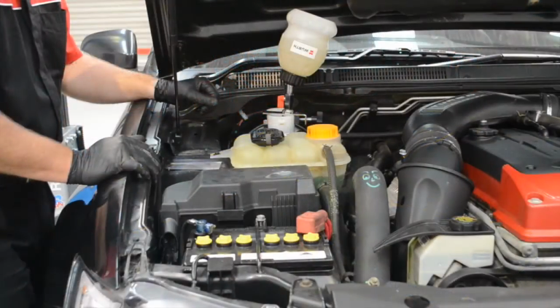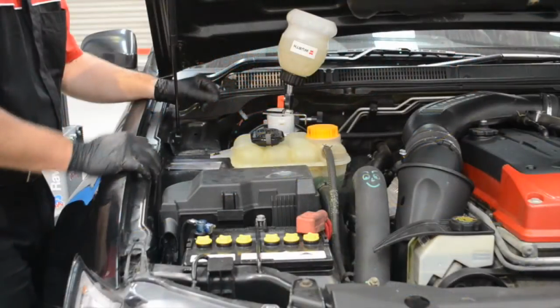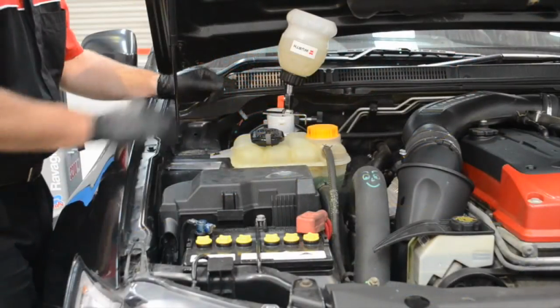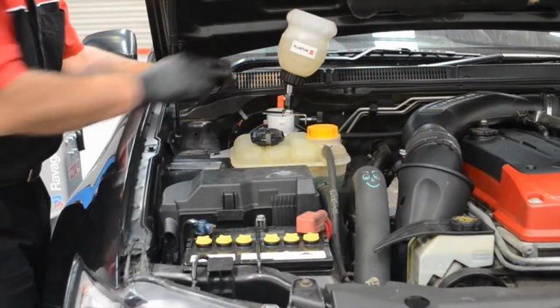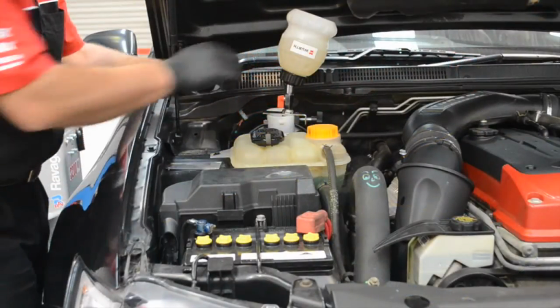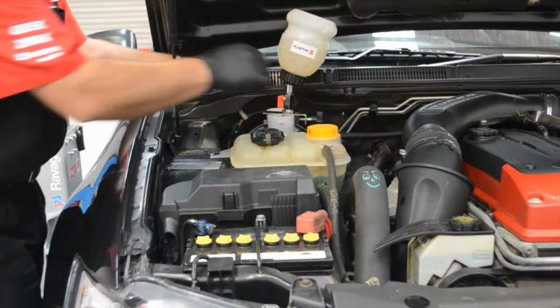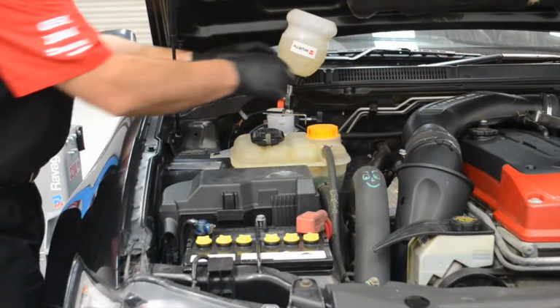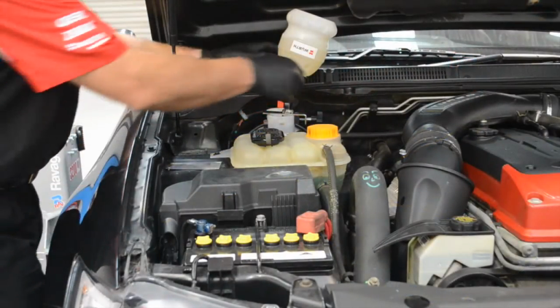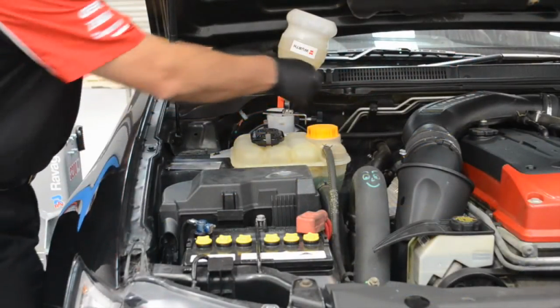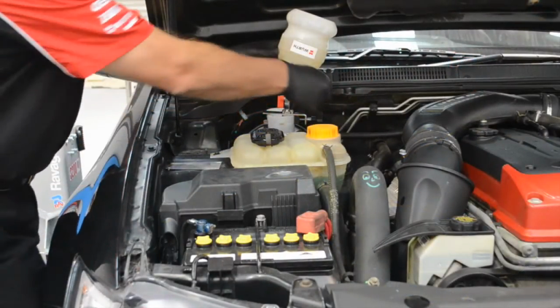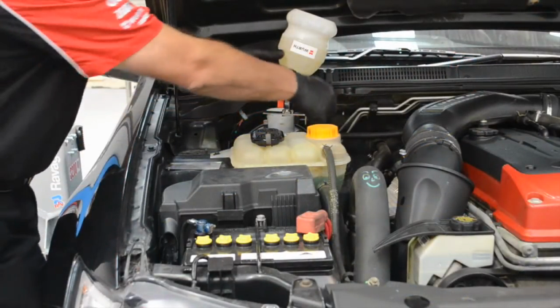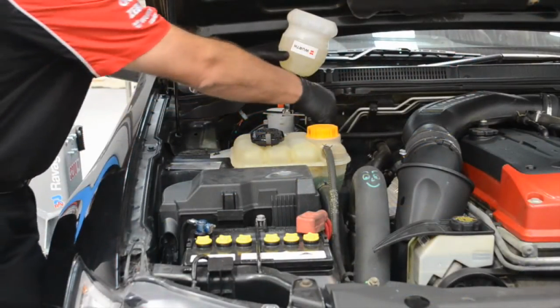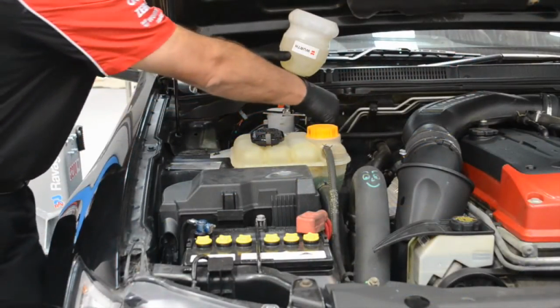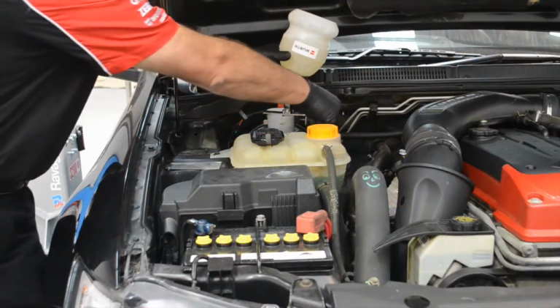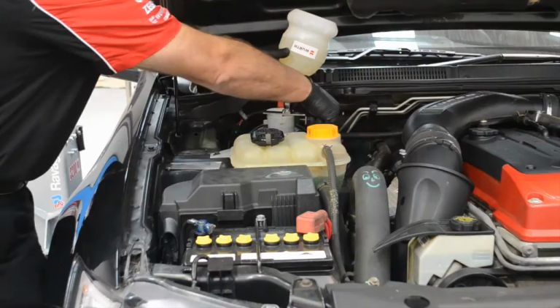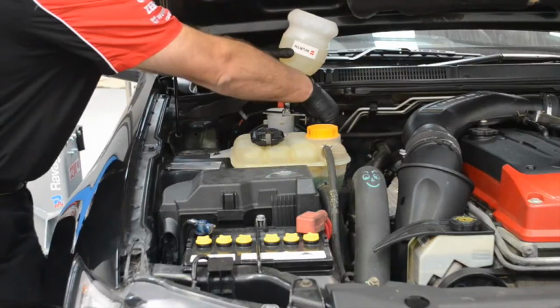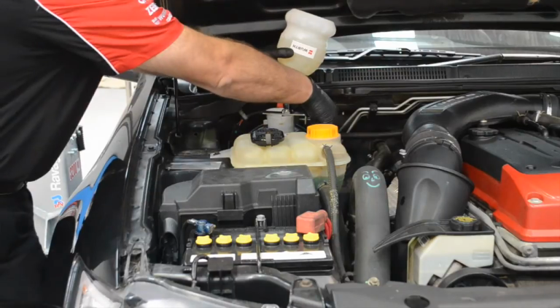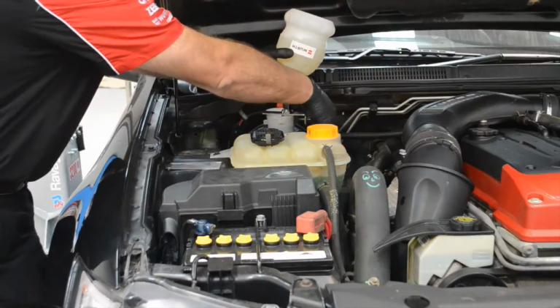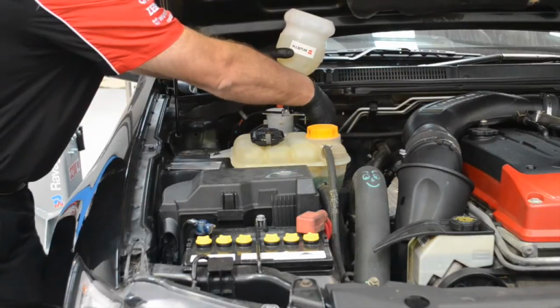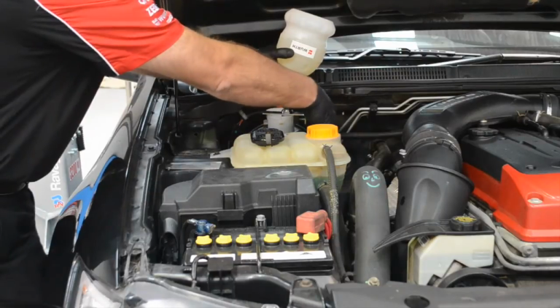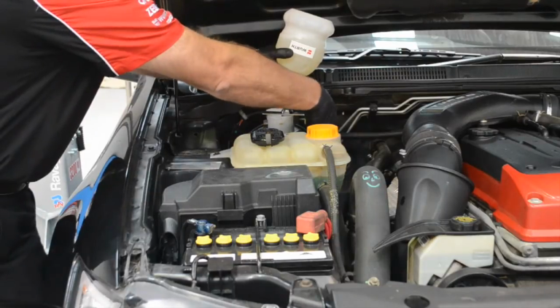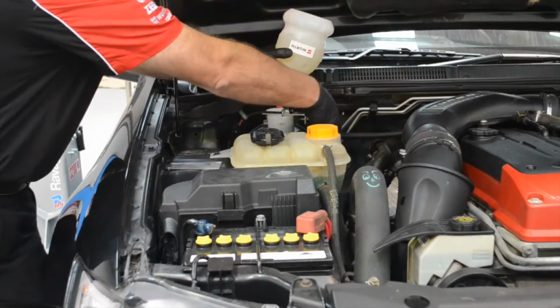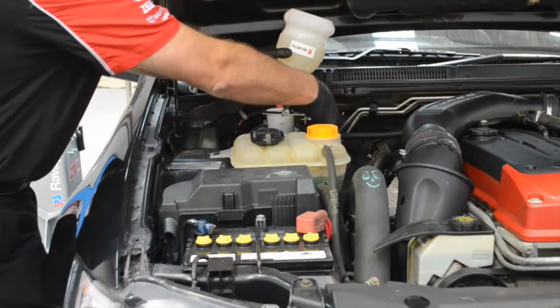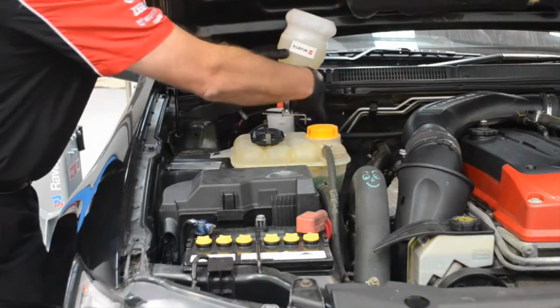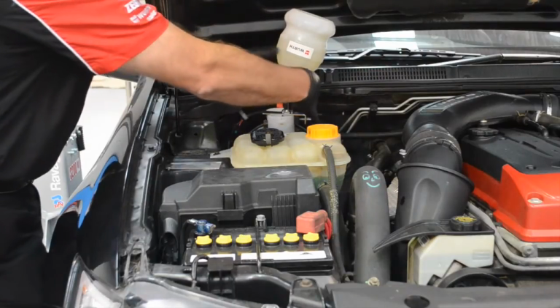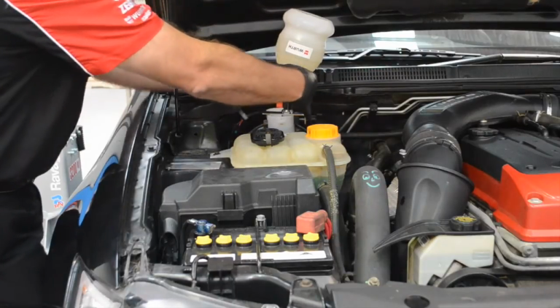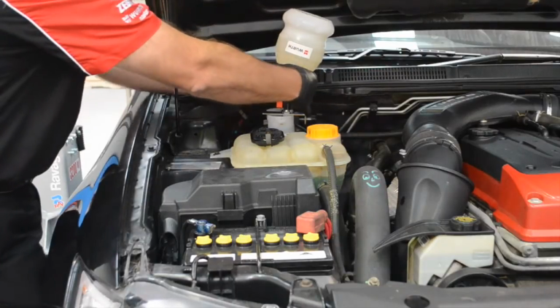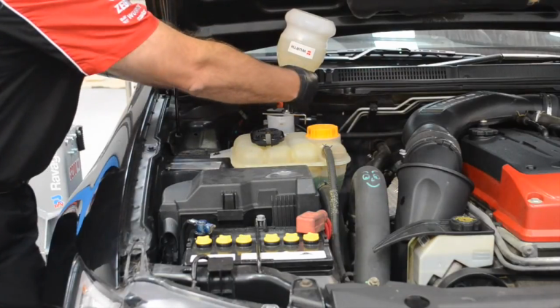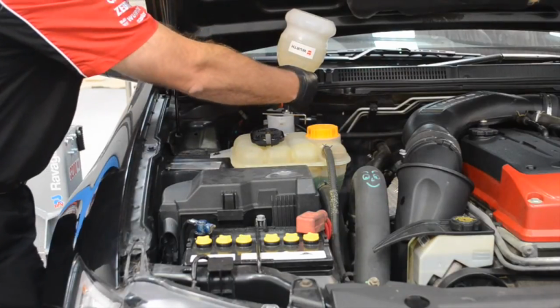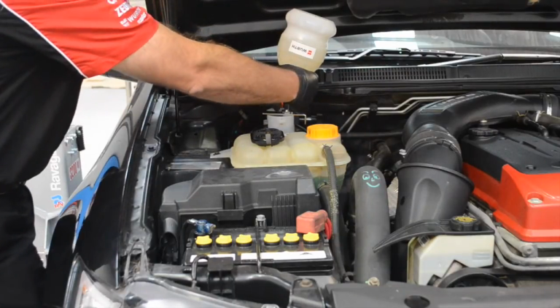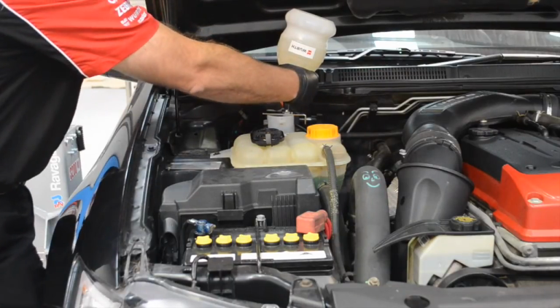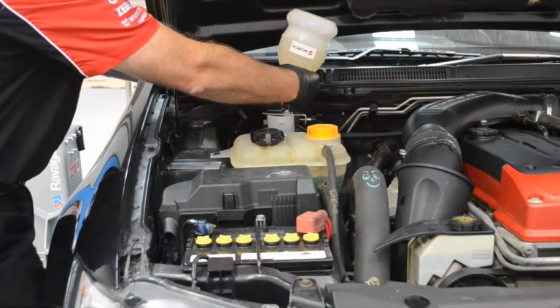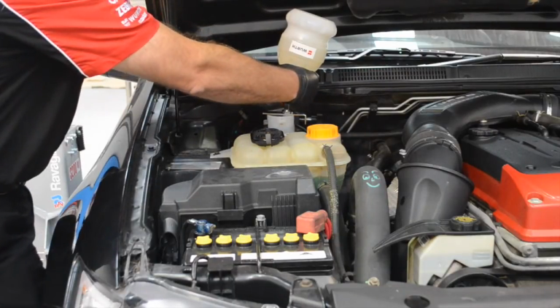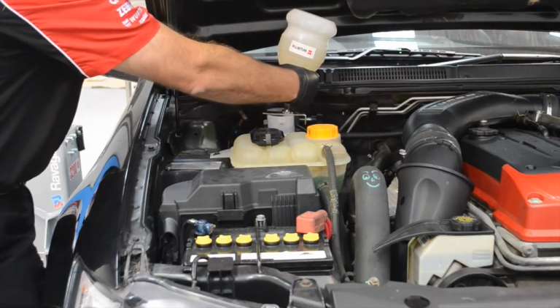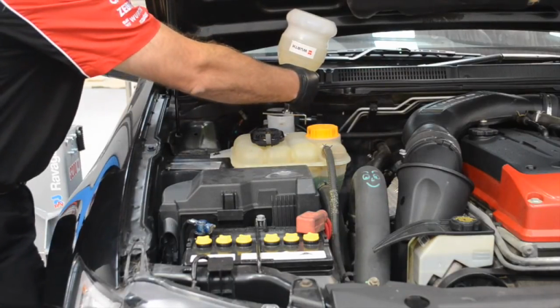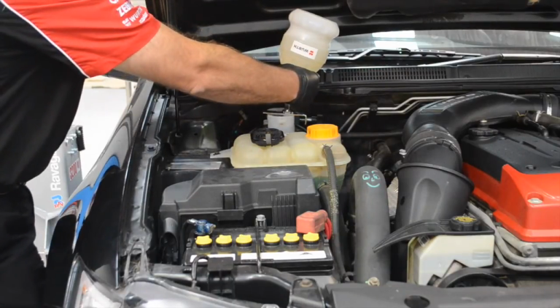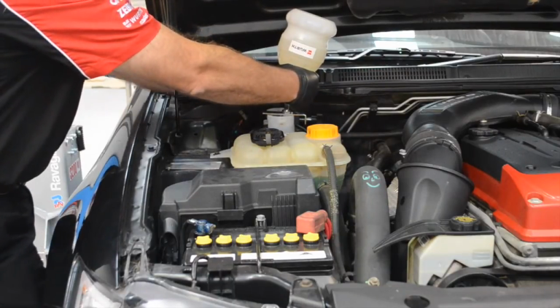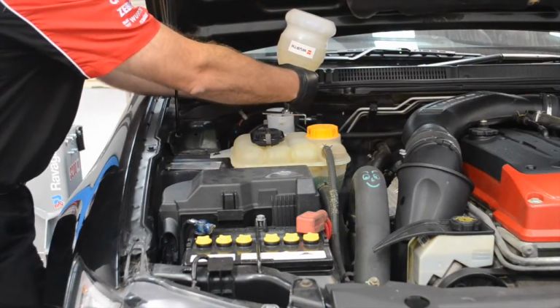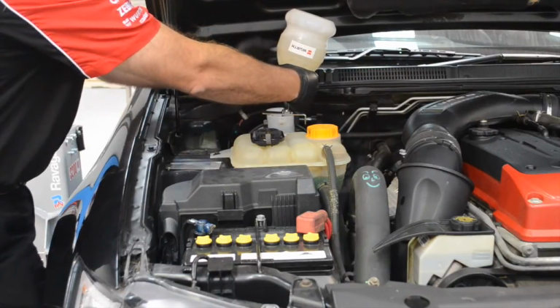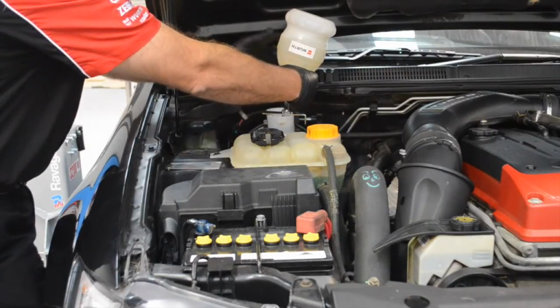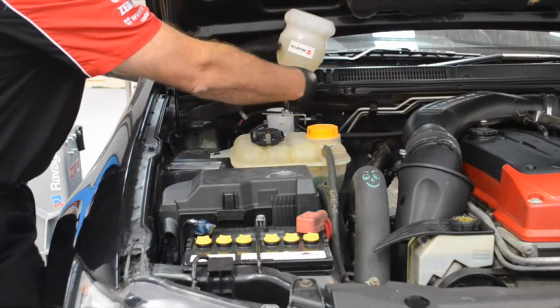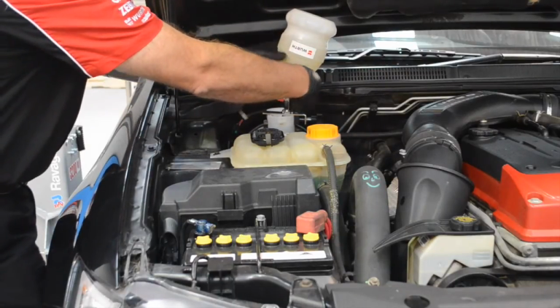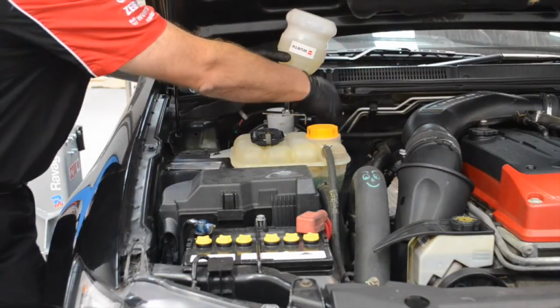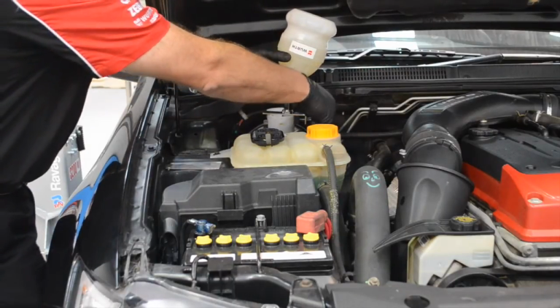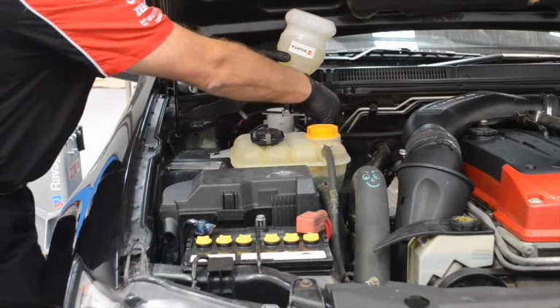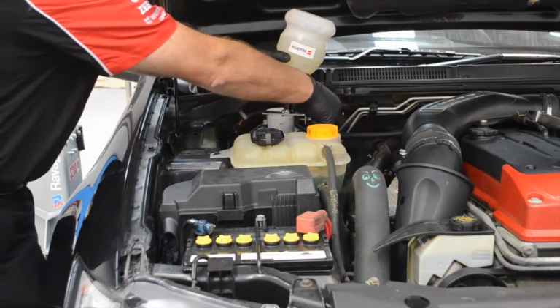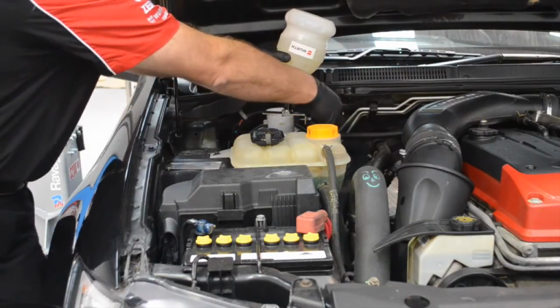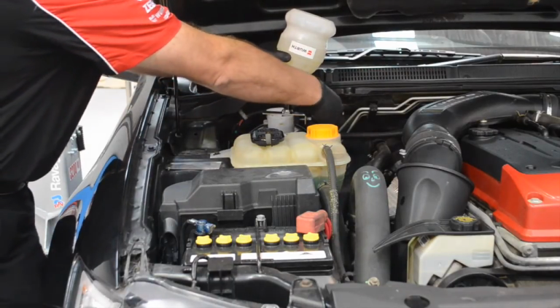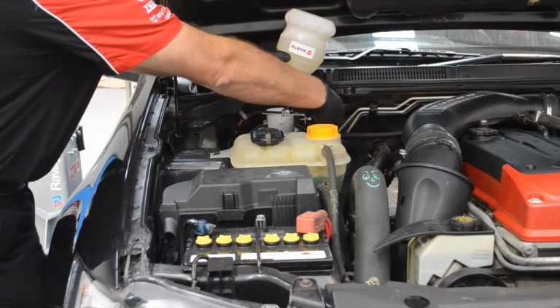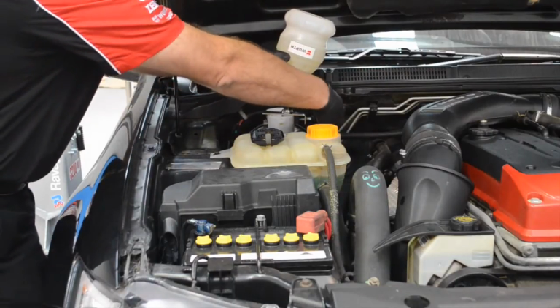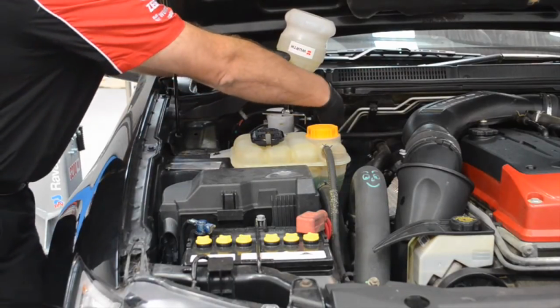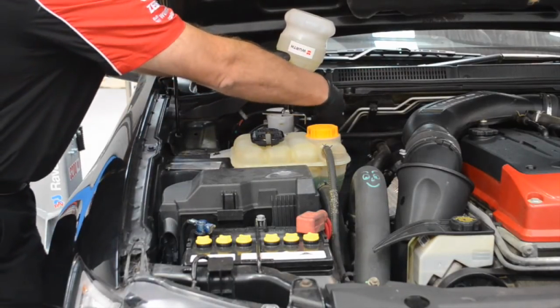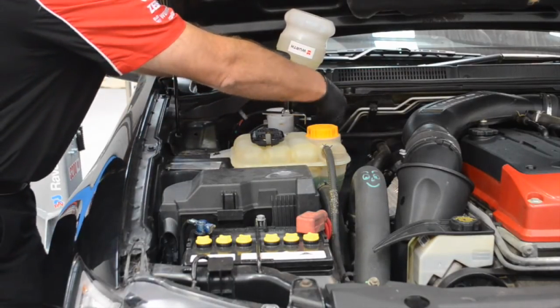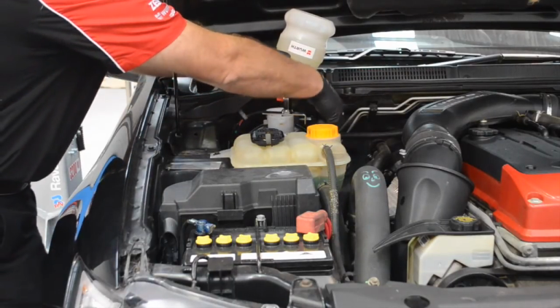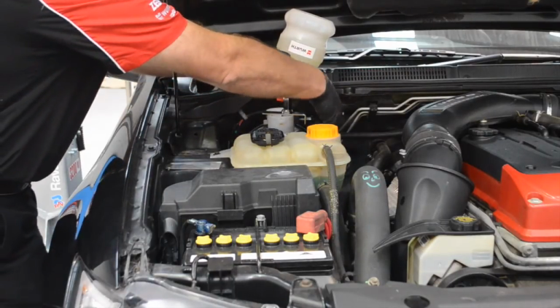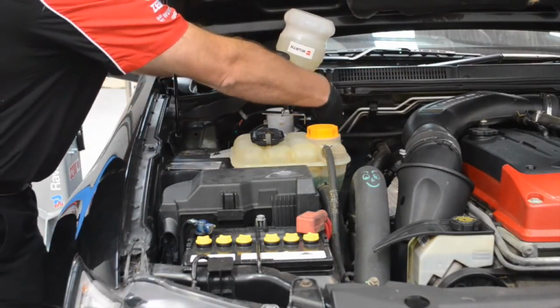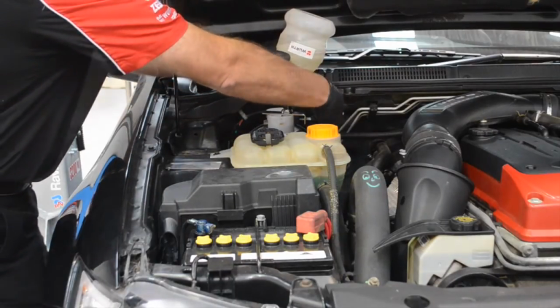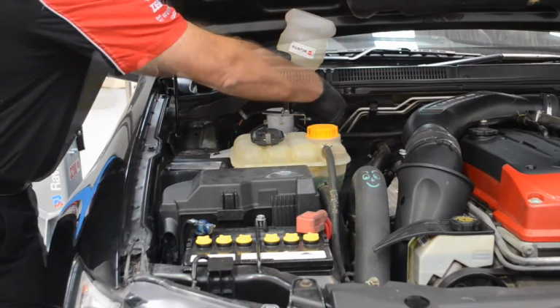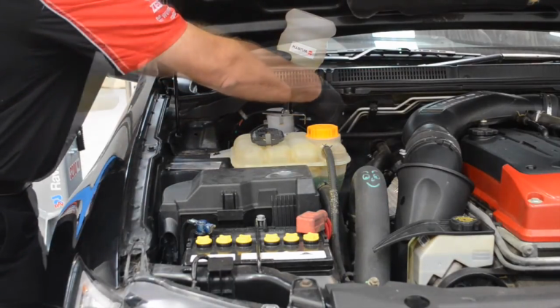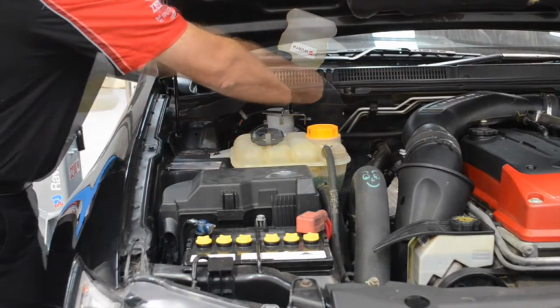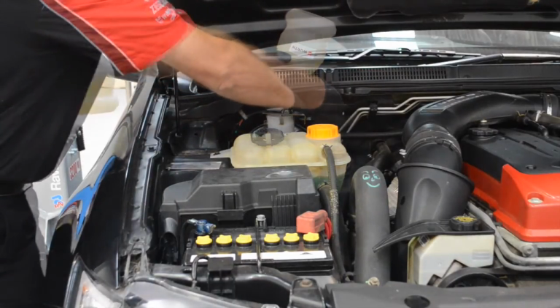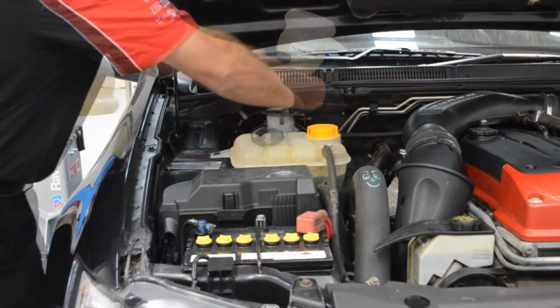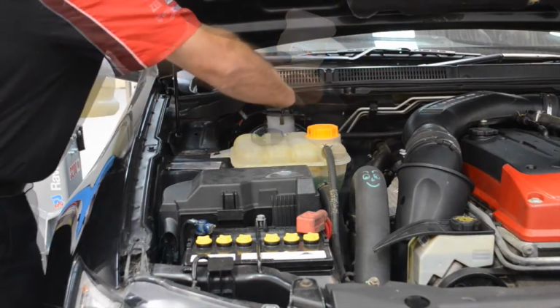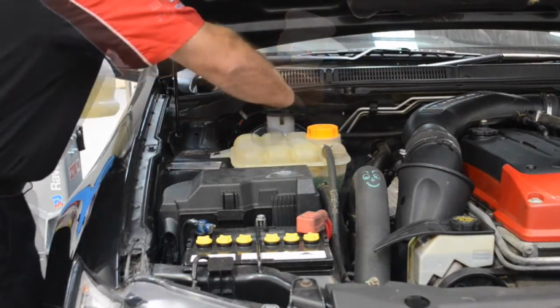Remove the auto filler from the brake master cylinder reservoir, top up fluid if required and refit the reservoir cap.